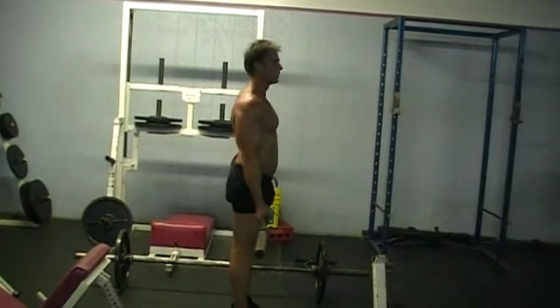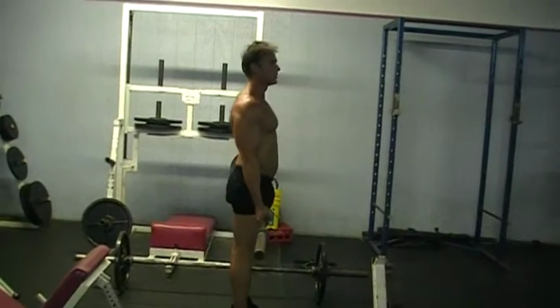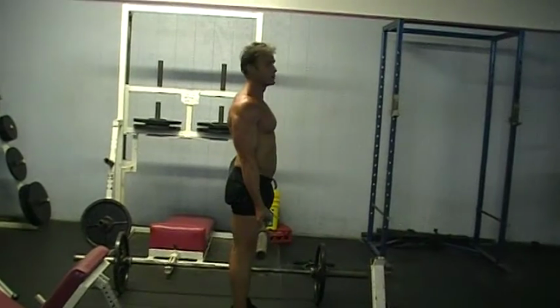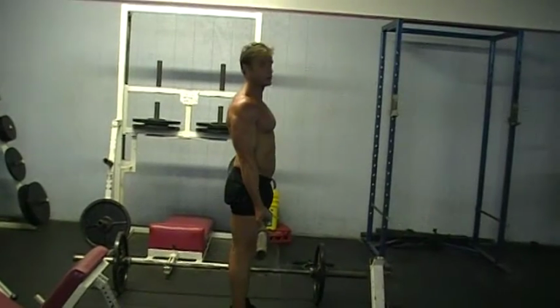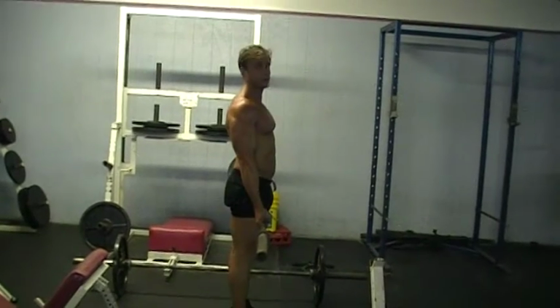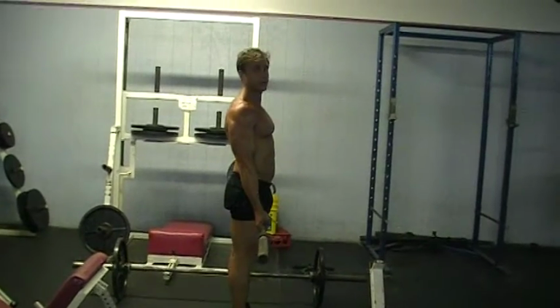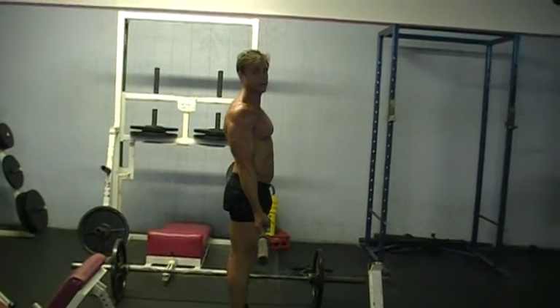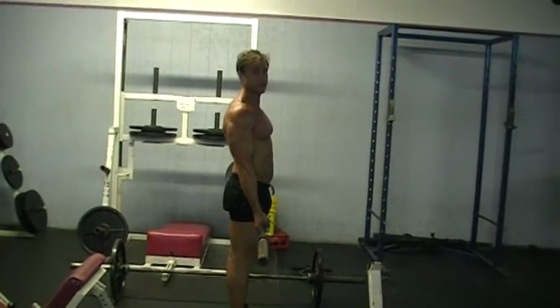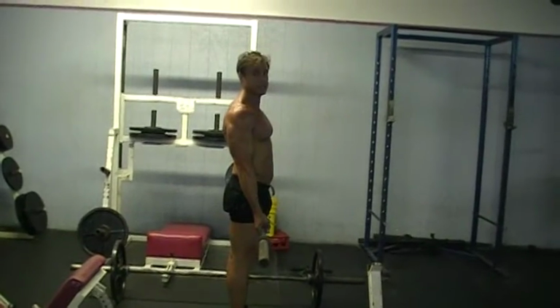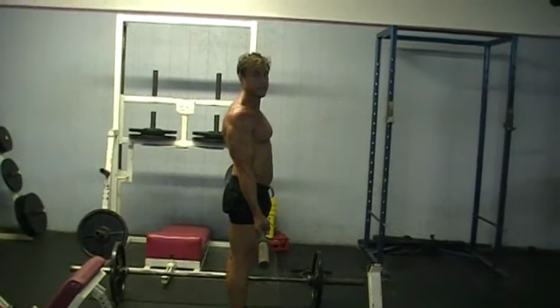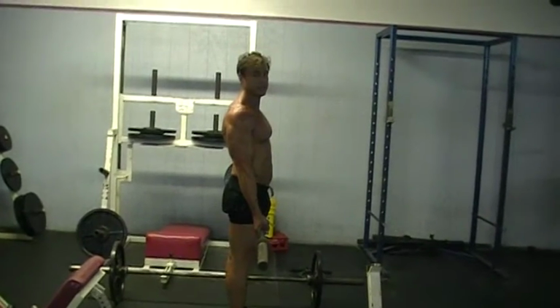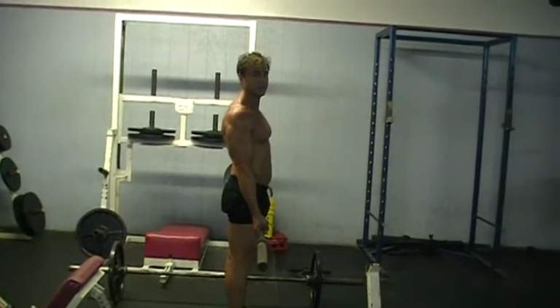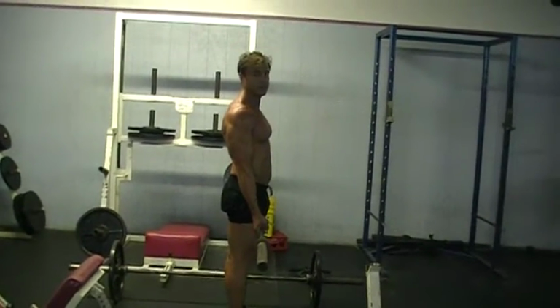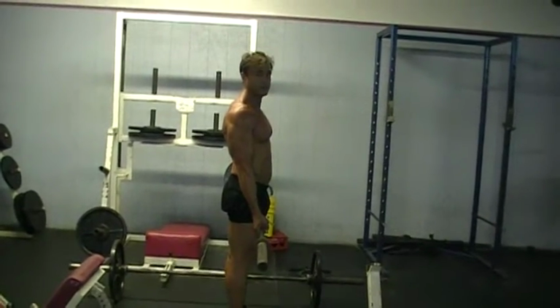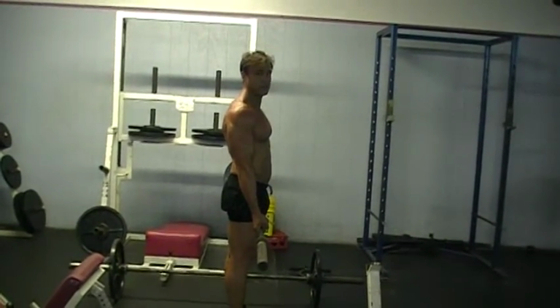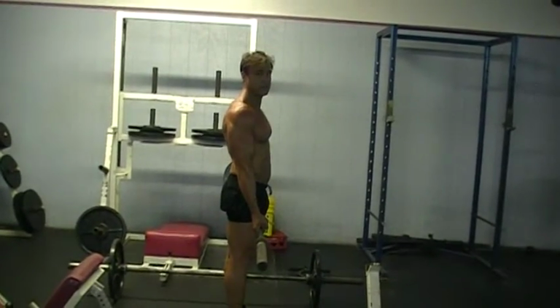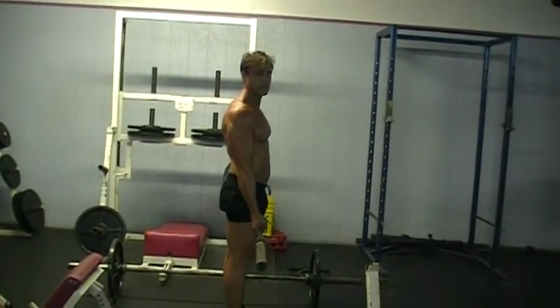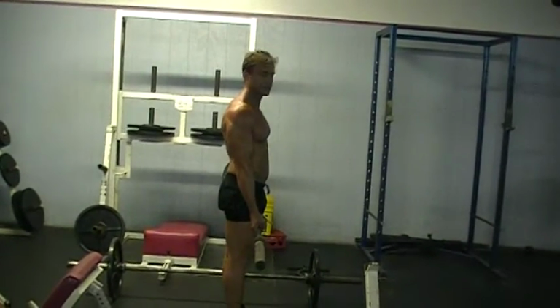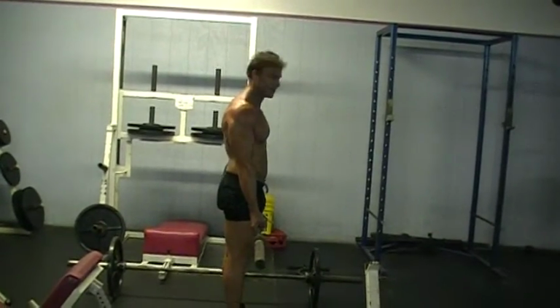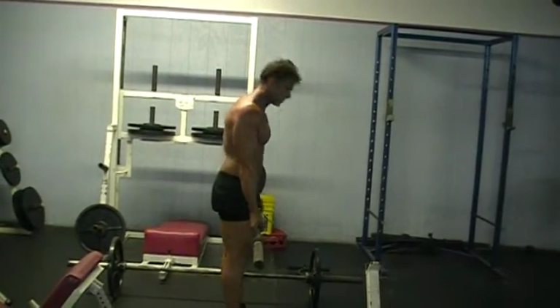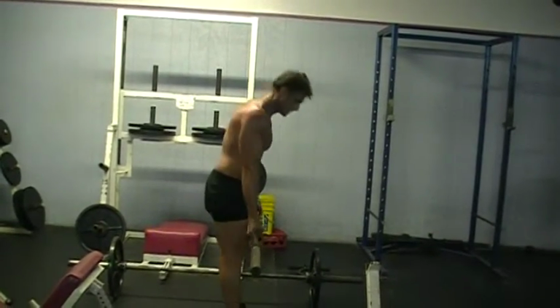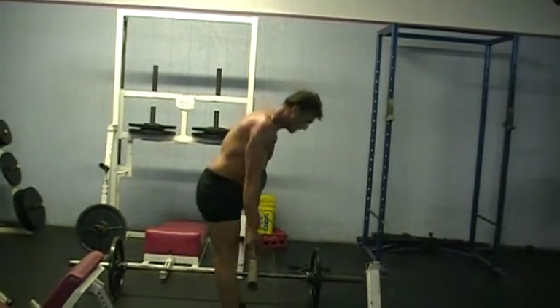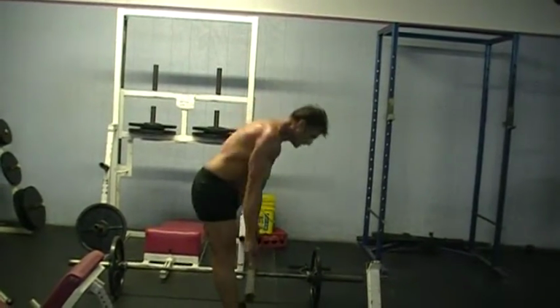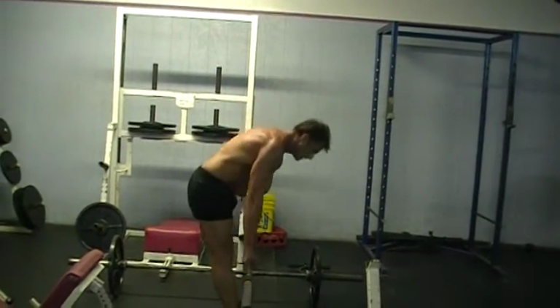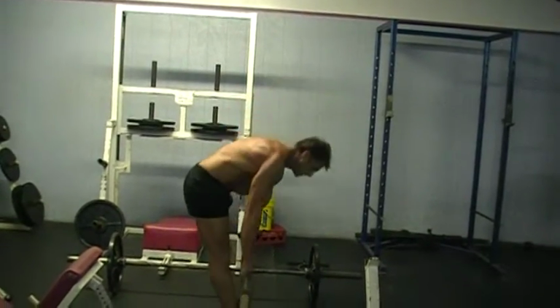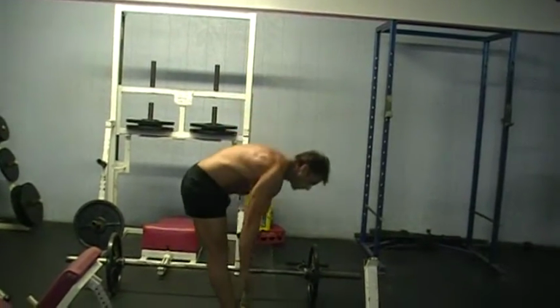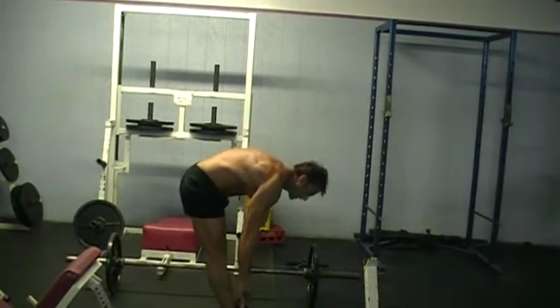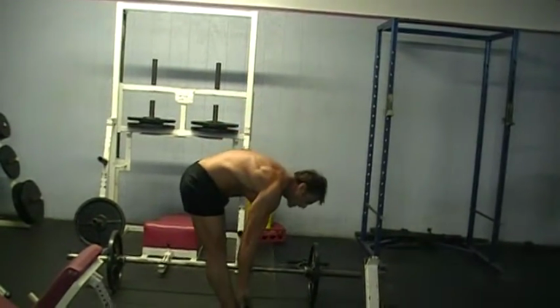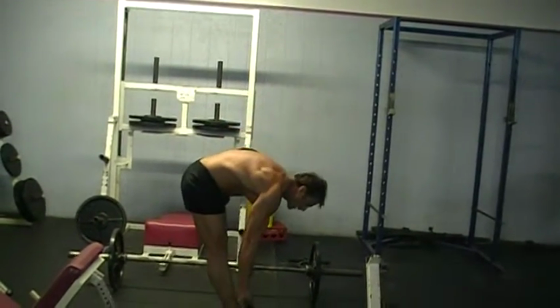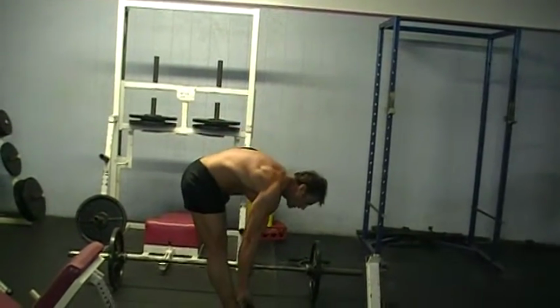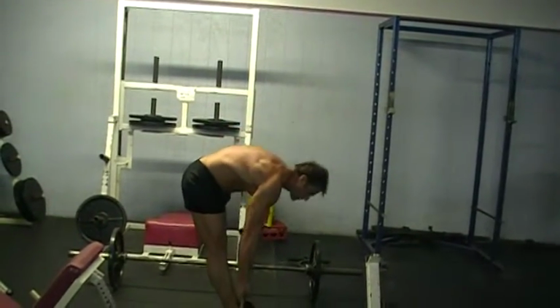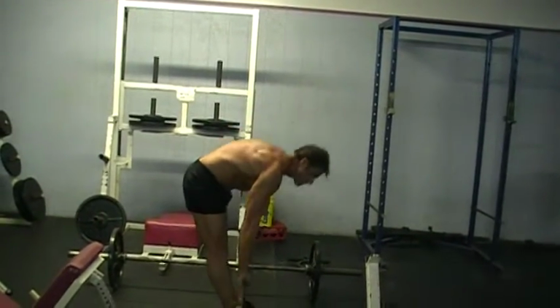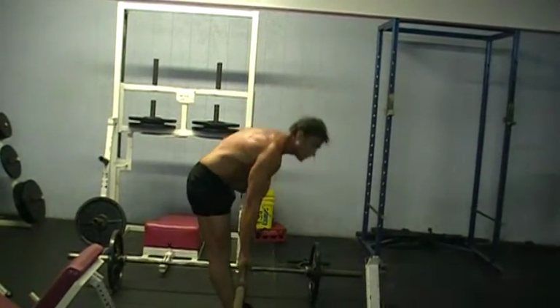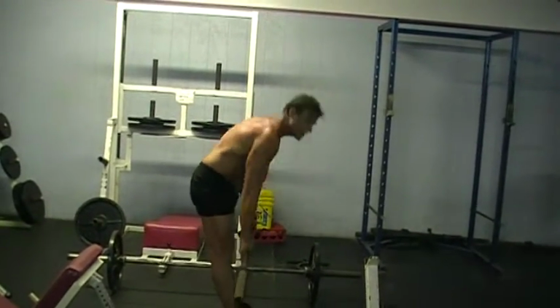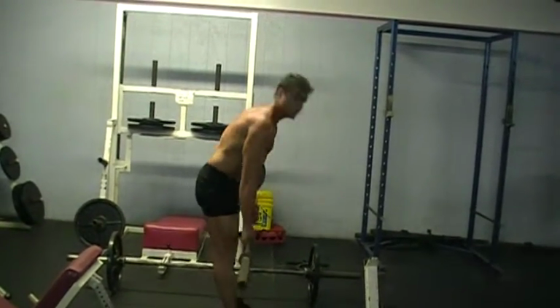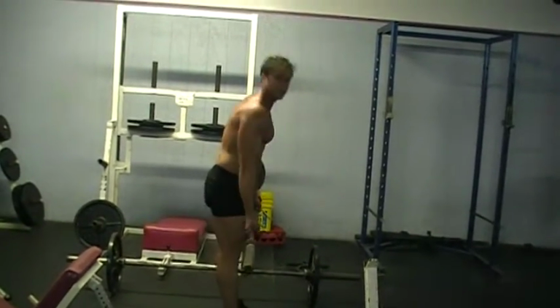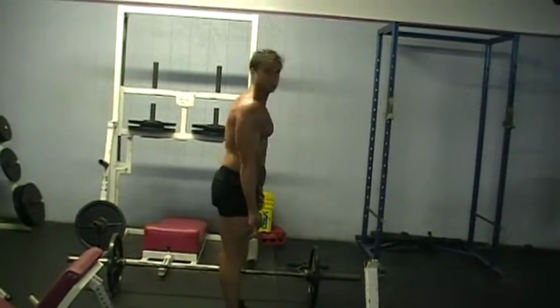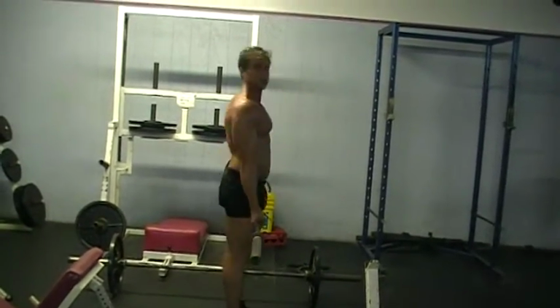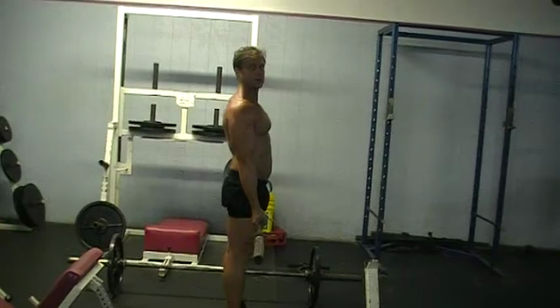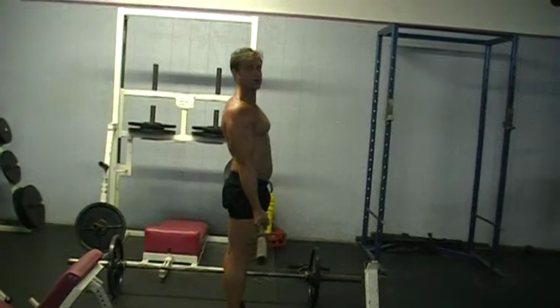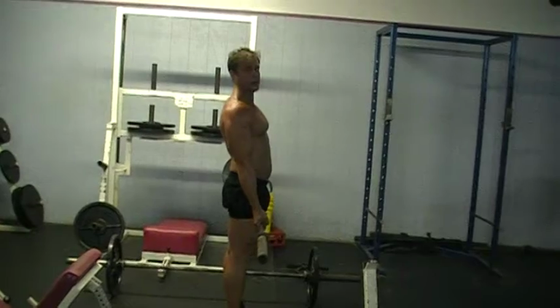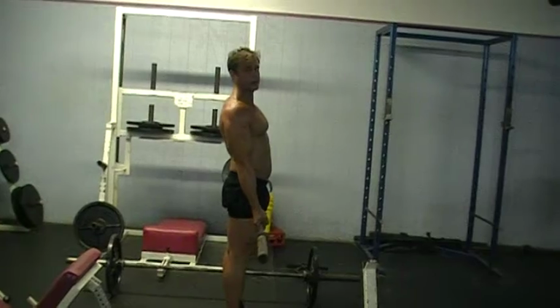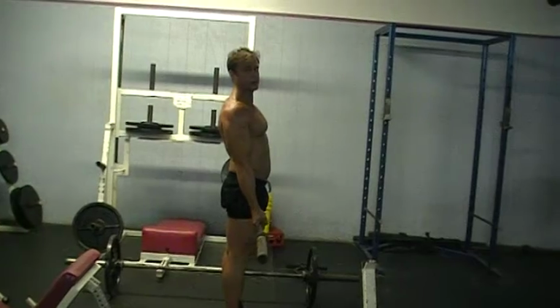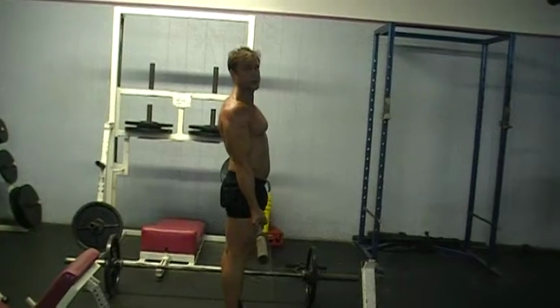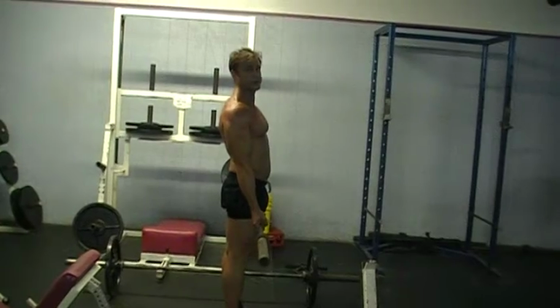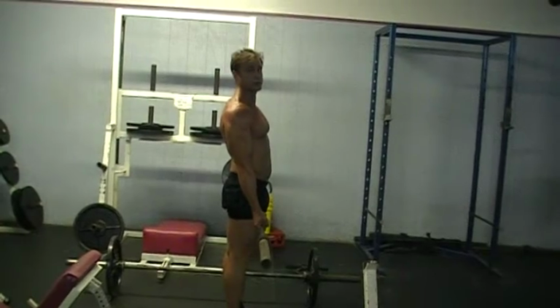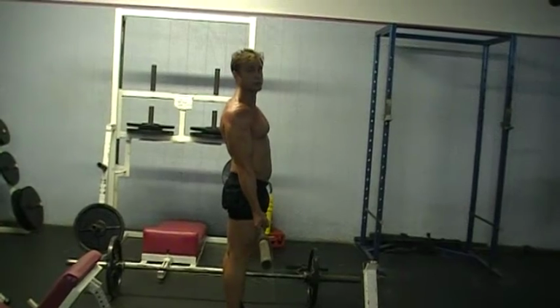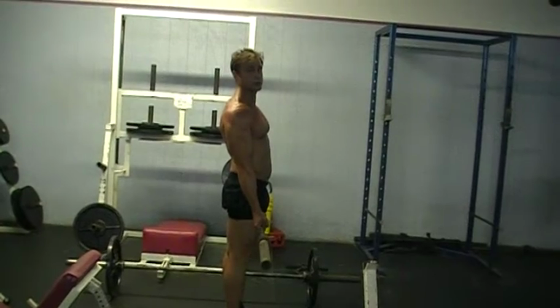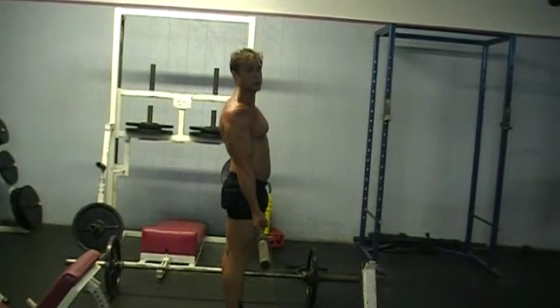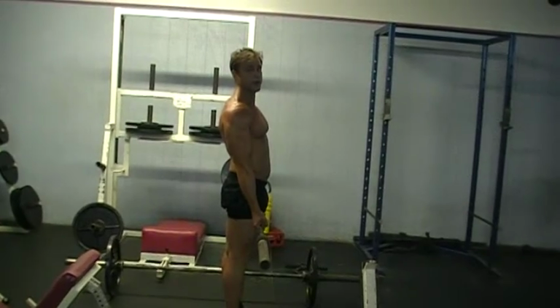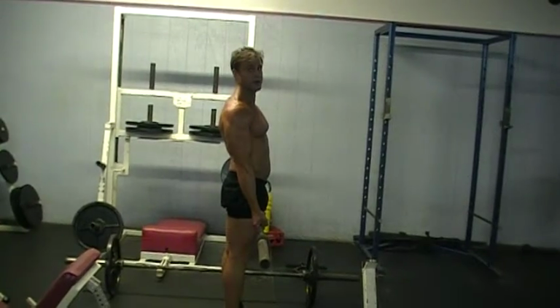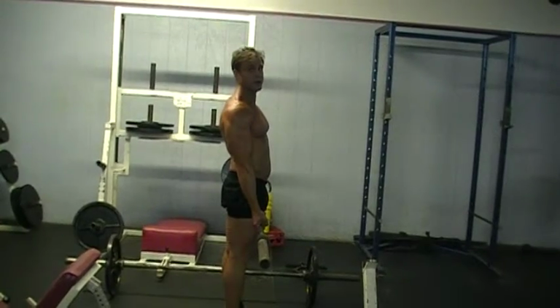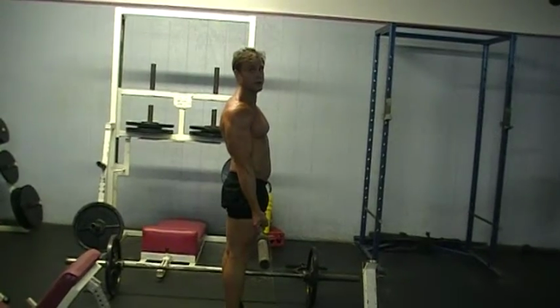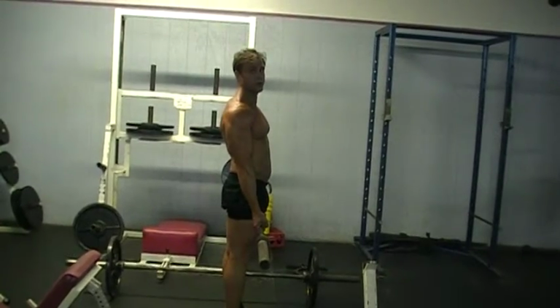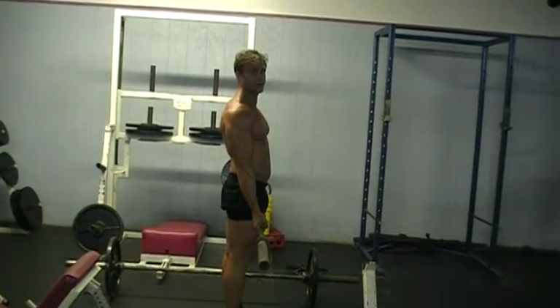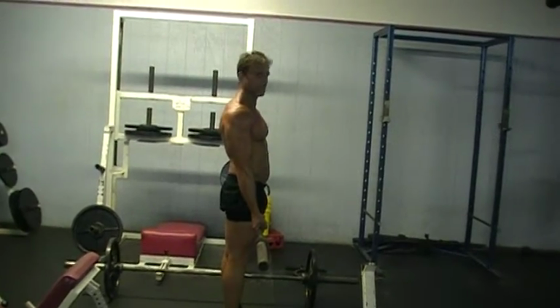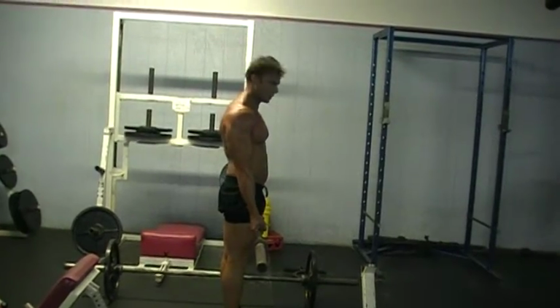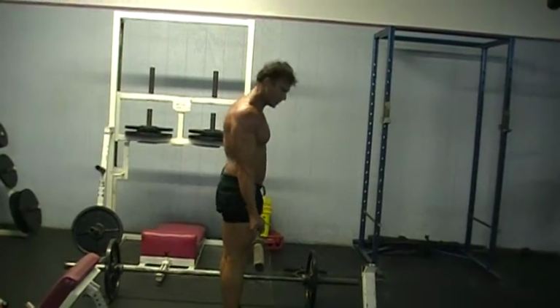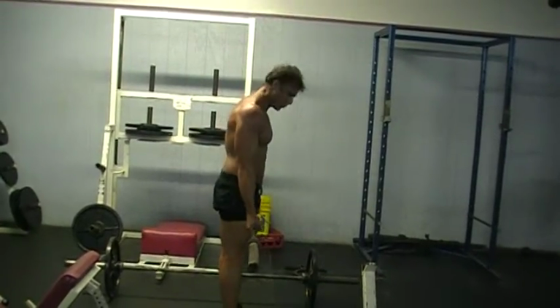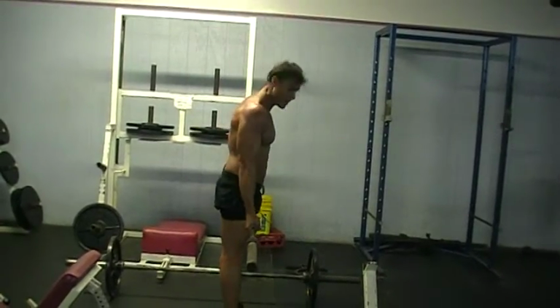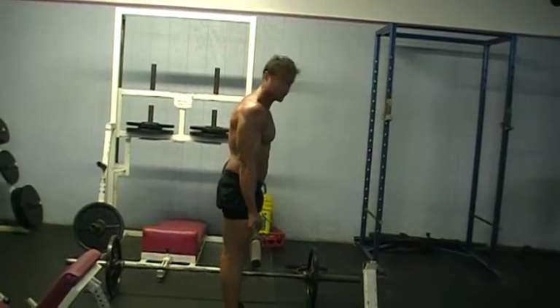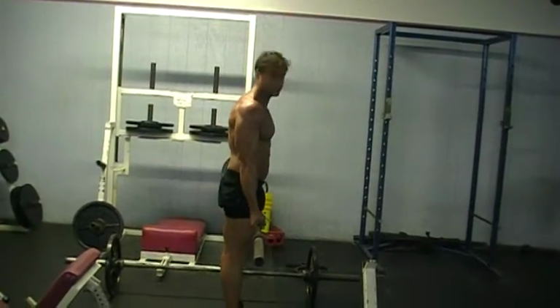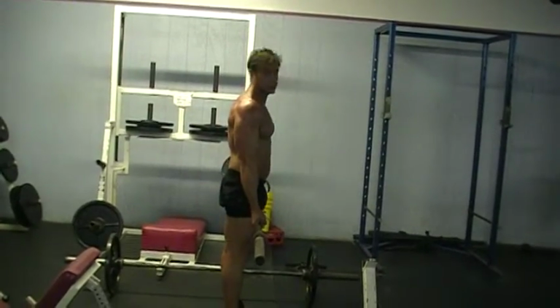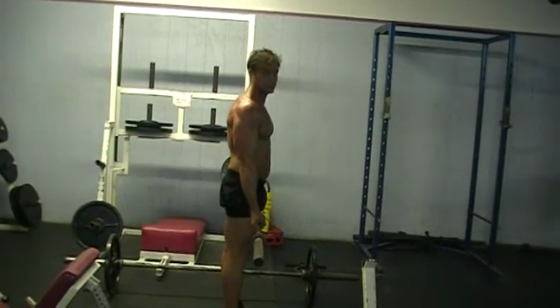Do about three sets of 15. You want to tighten up your butt. These are exercises you can do right at home or at the gym.